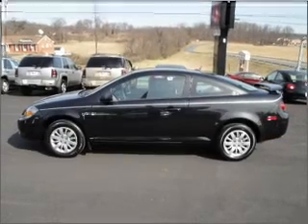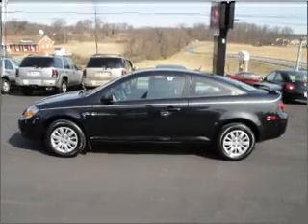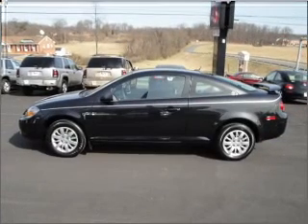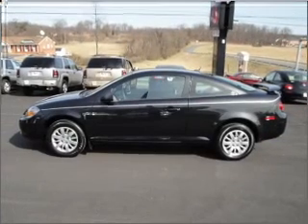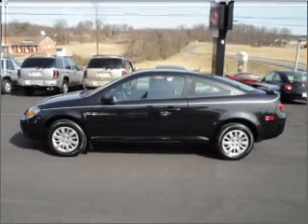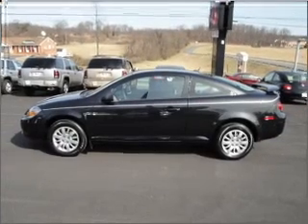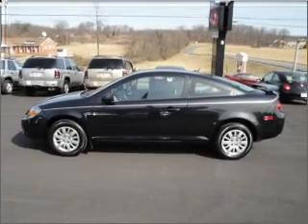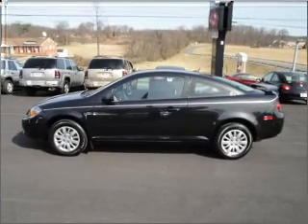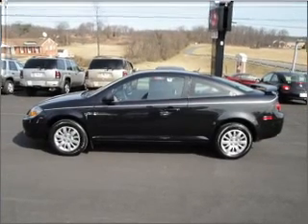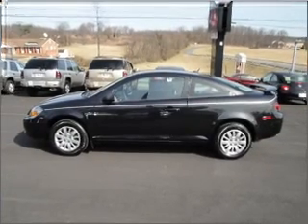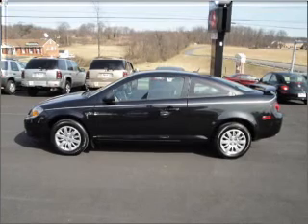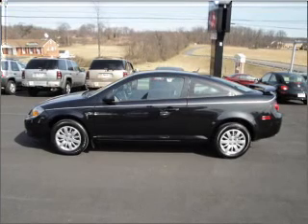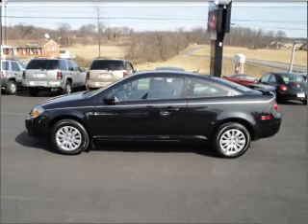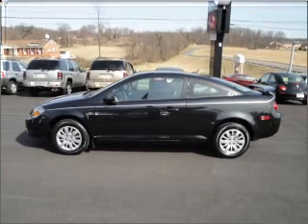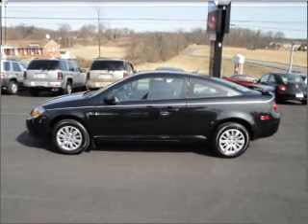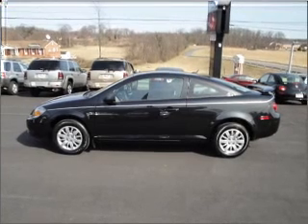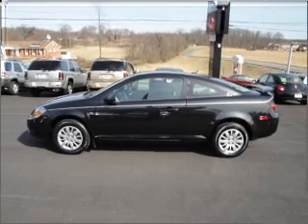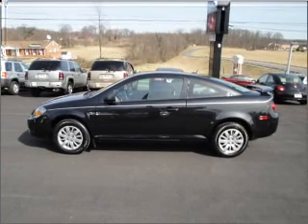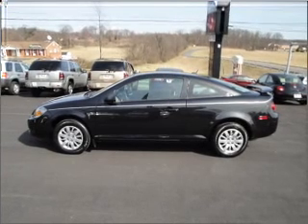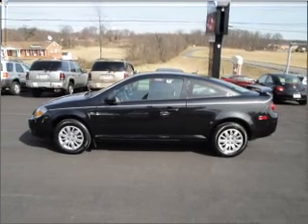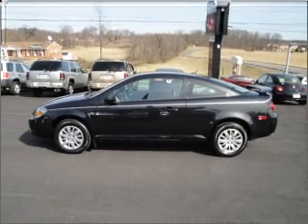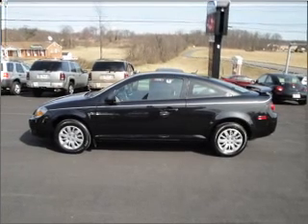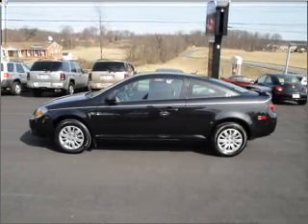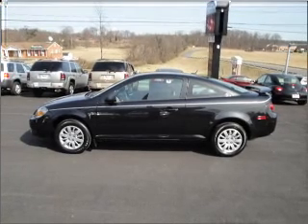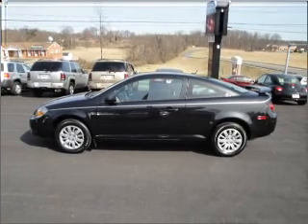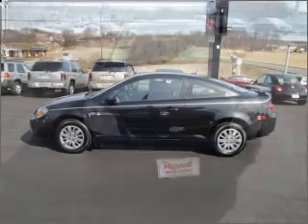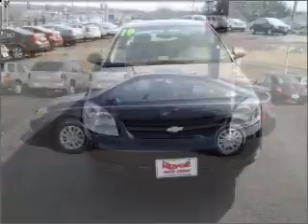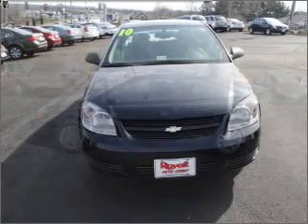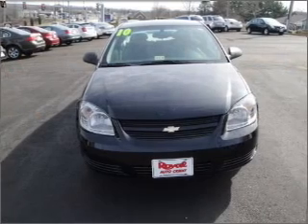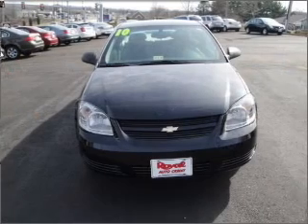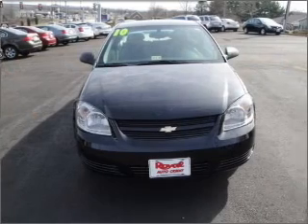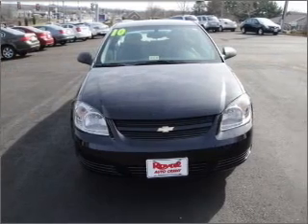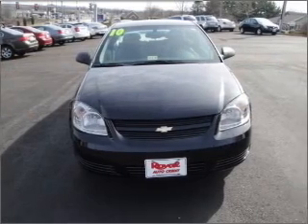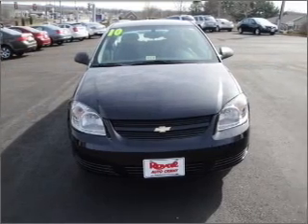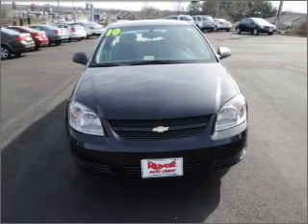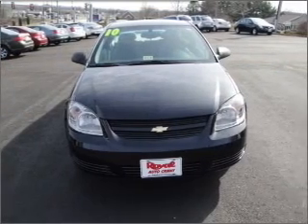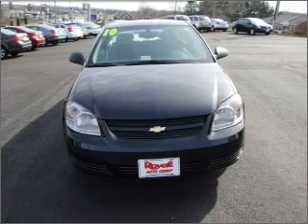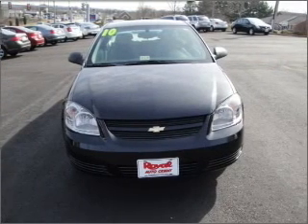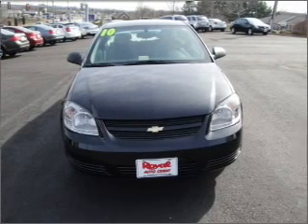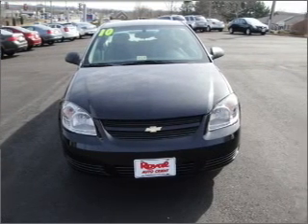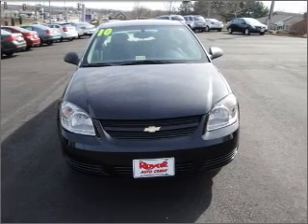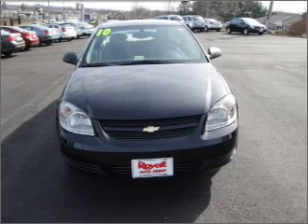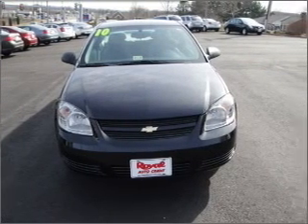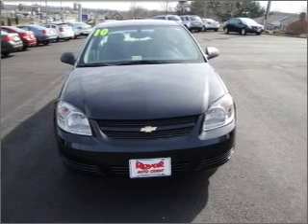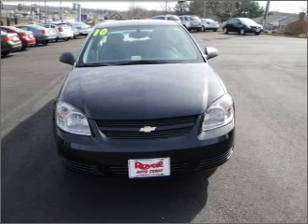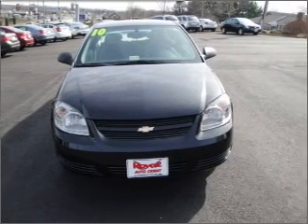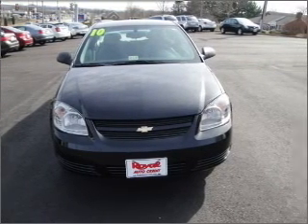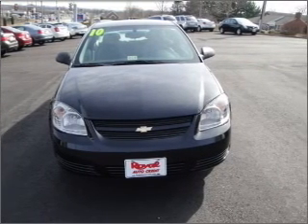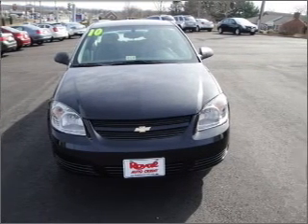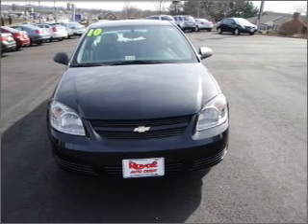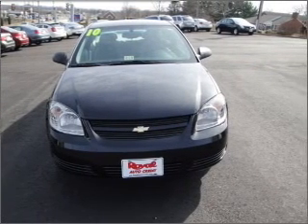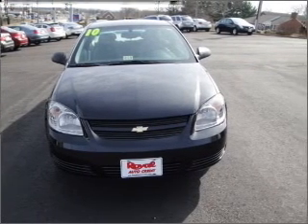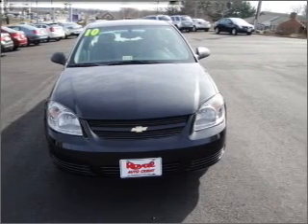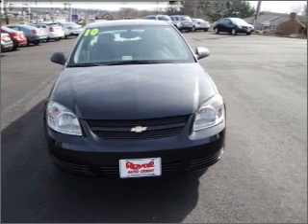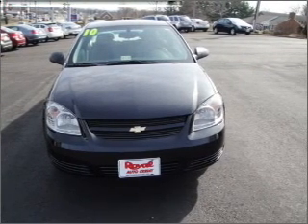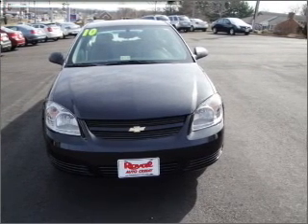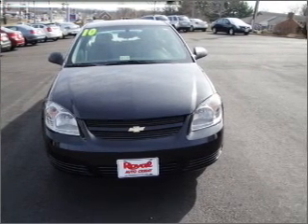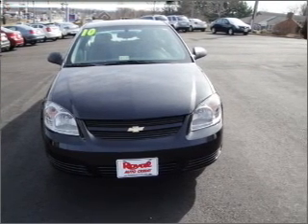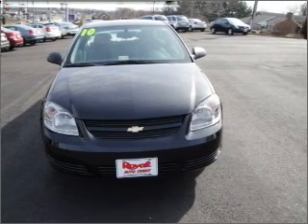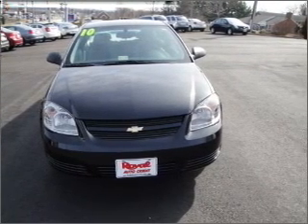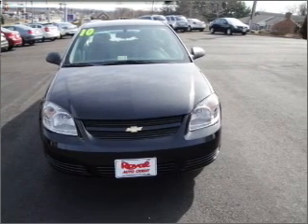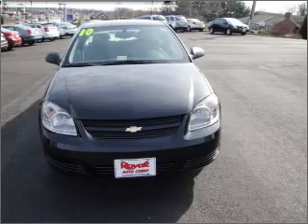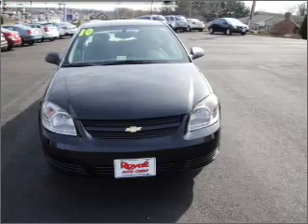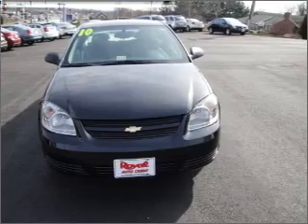With an efficient four-cylinder engine that gives you more control with its manual transmission, stand out from the crowd with premium wheels.